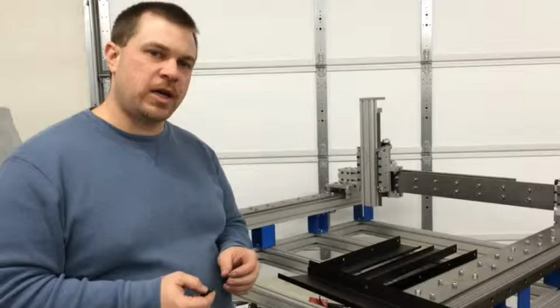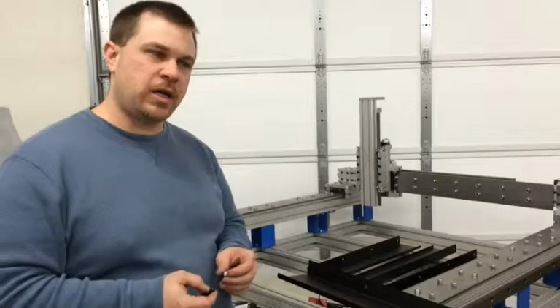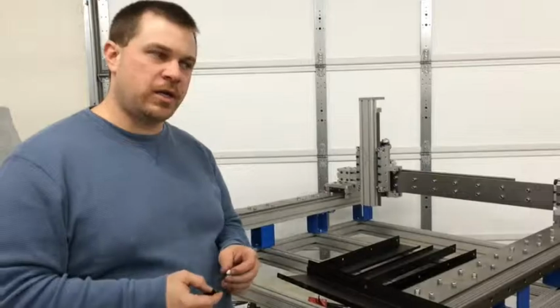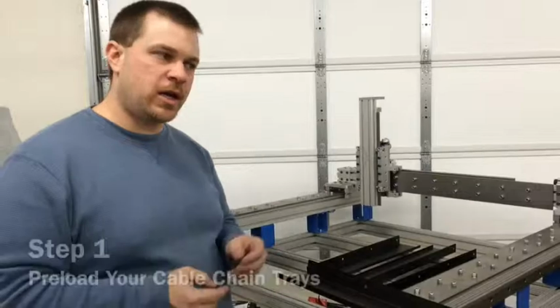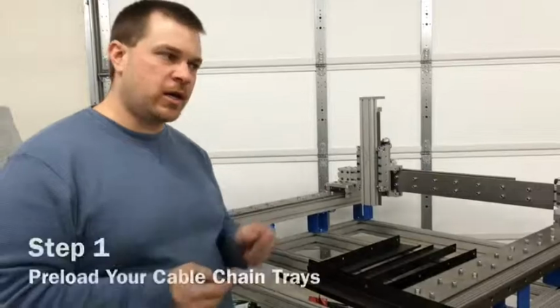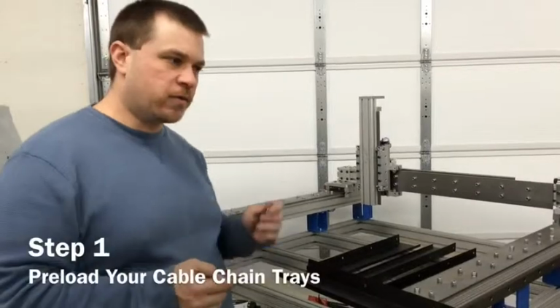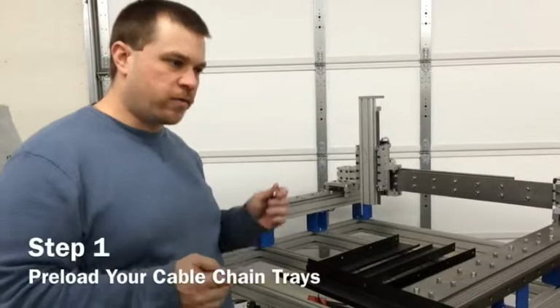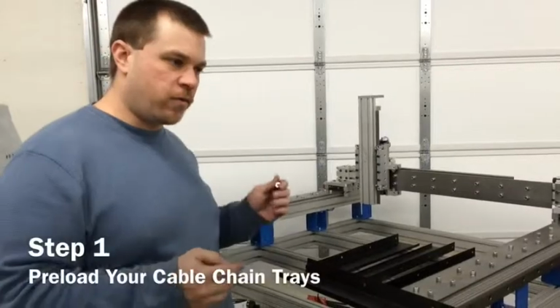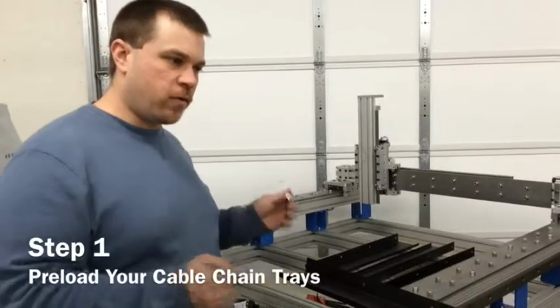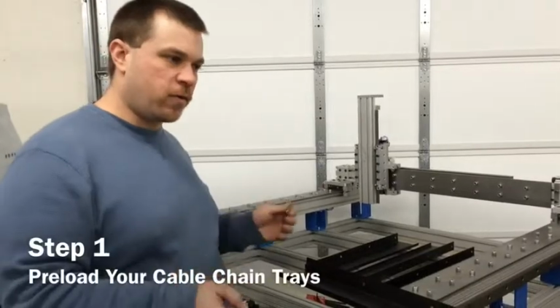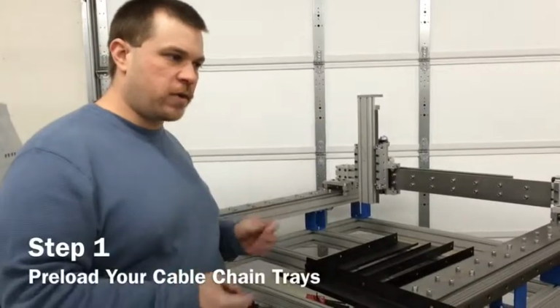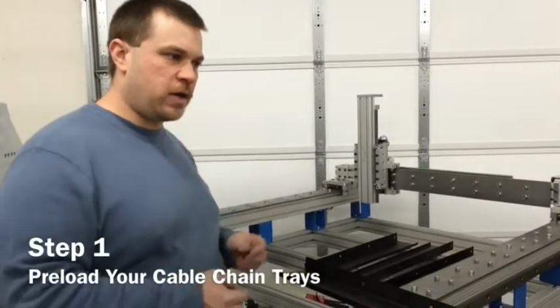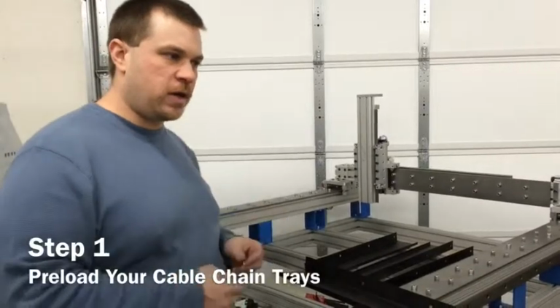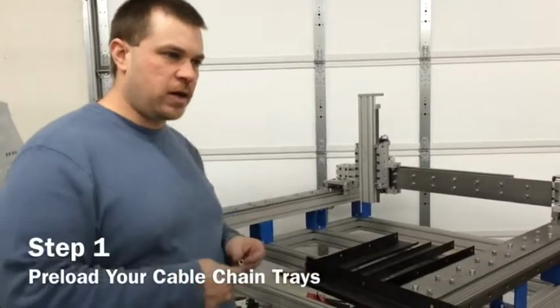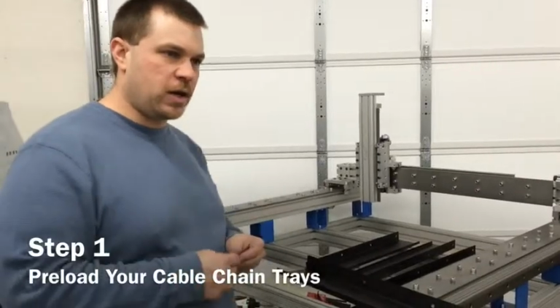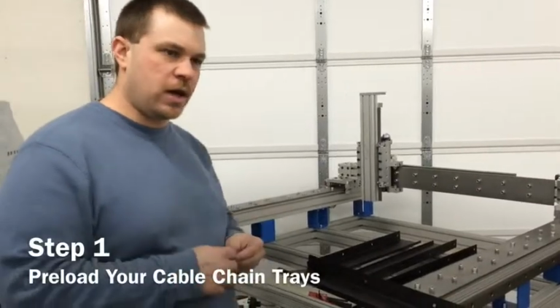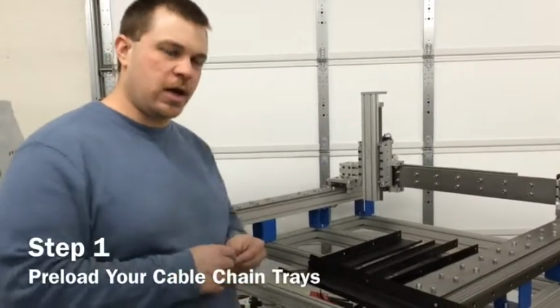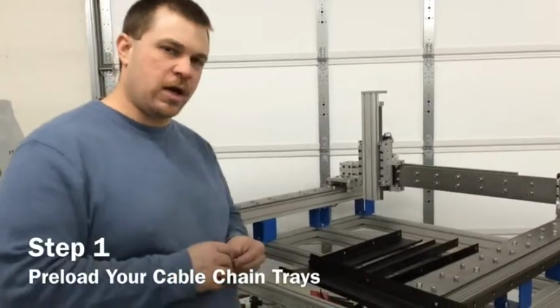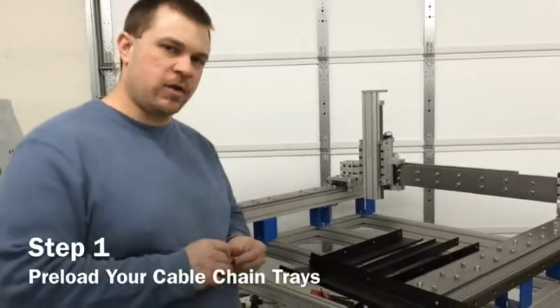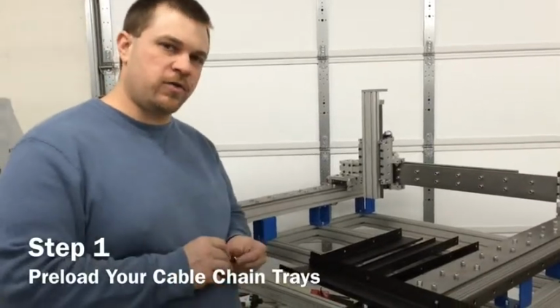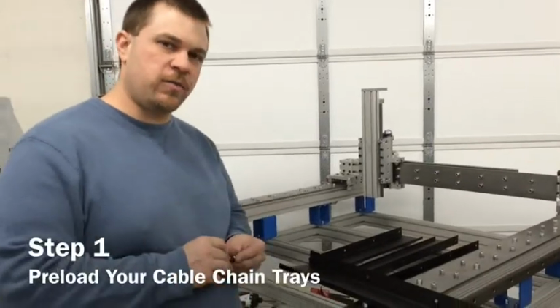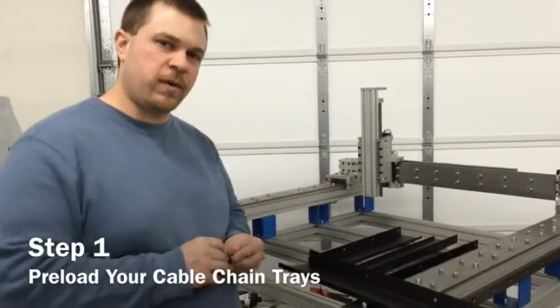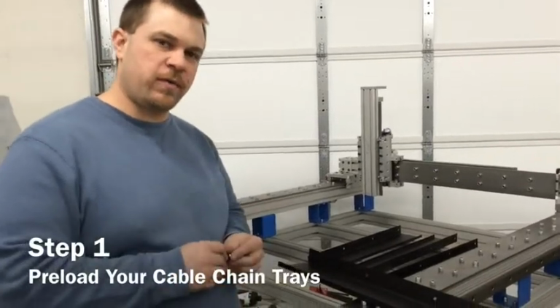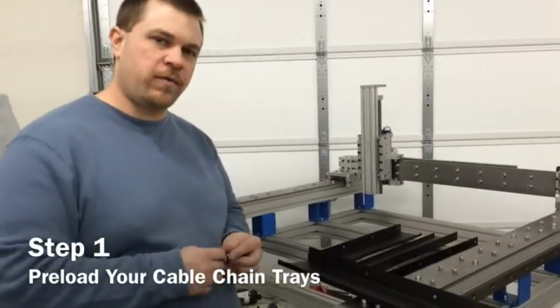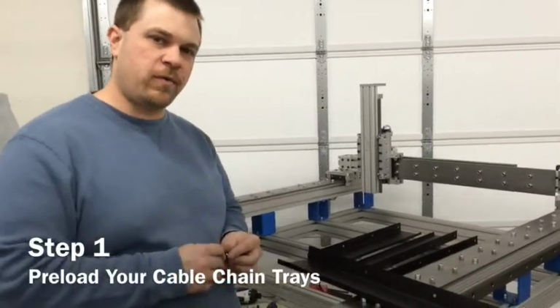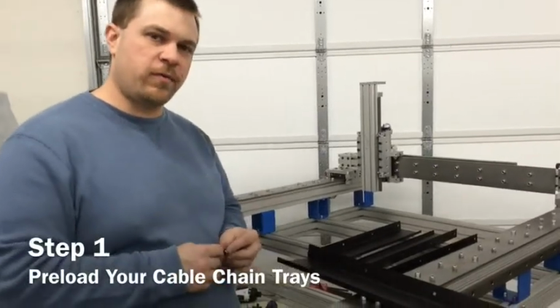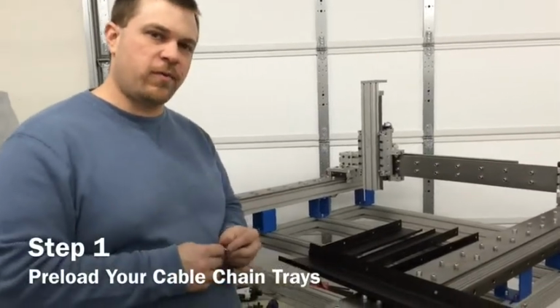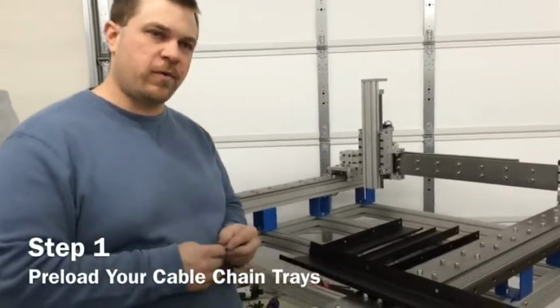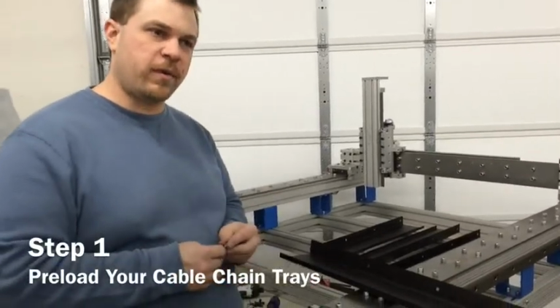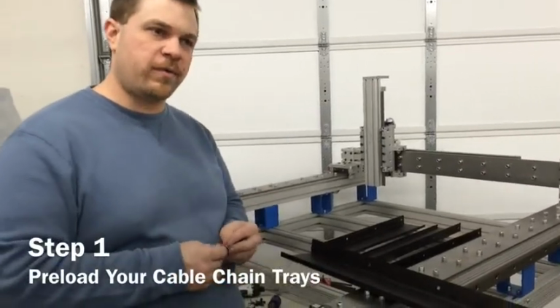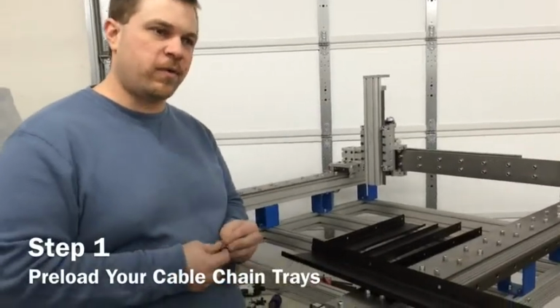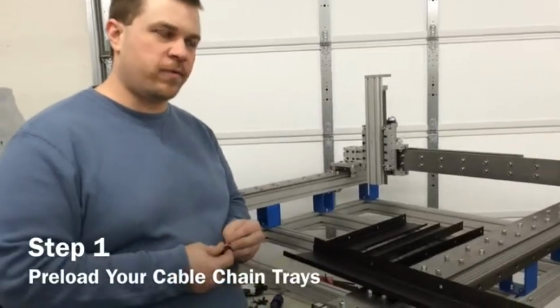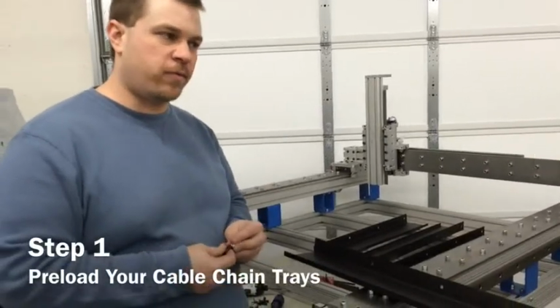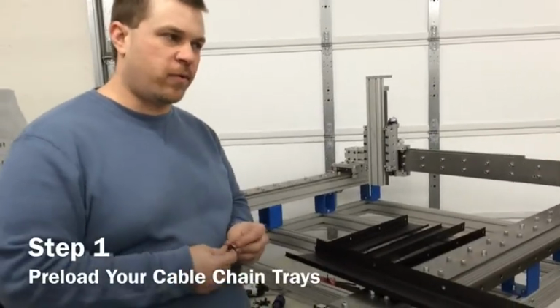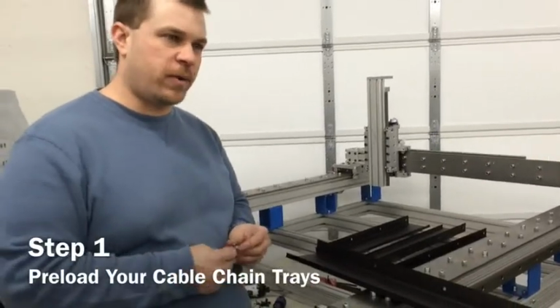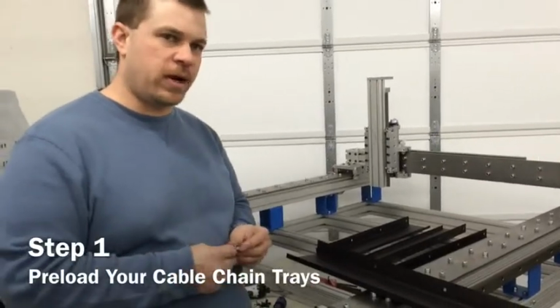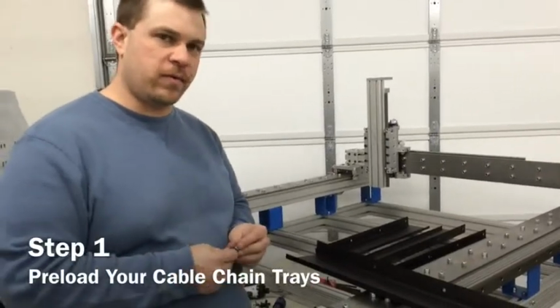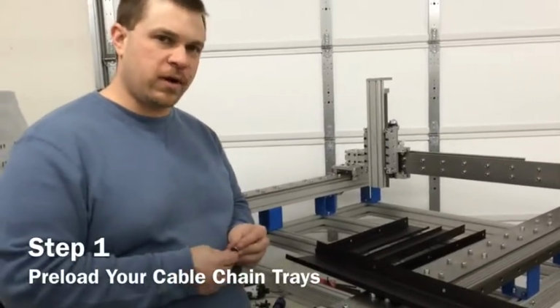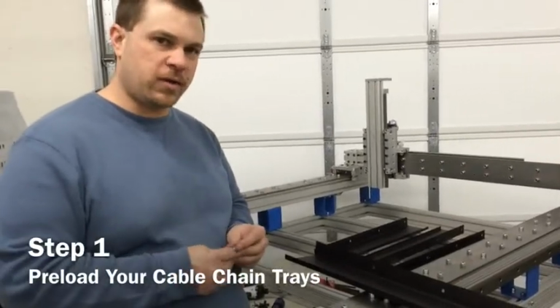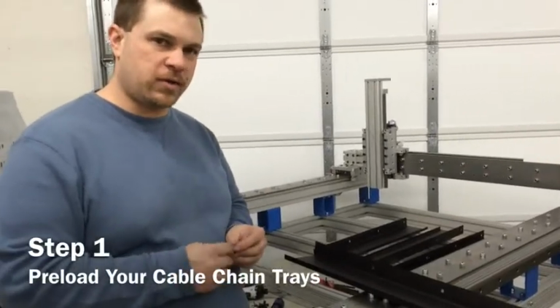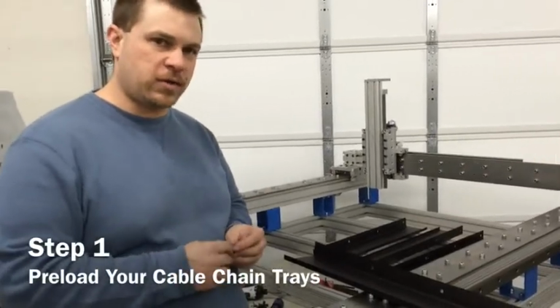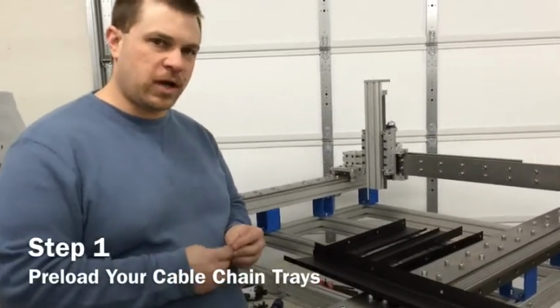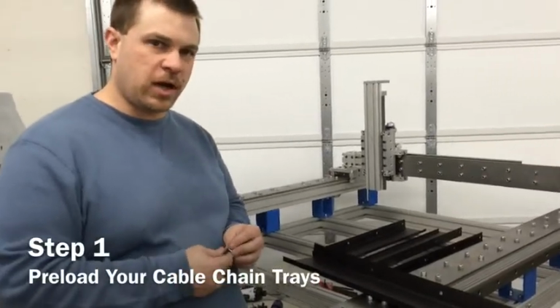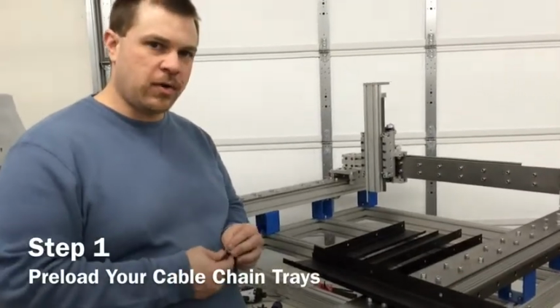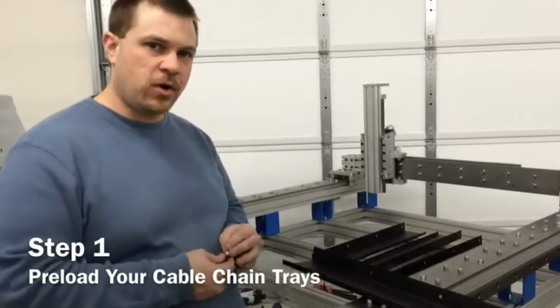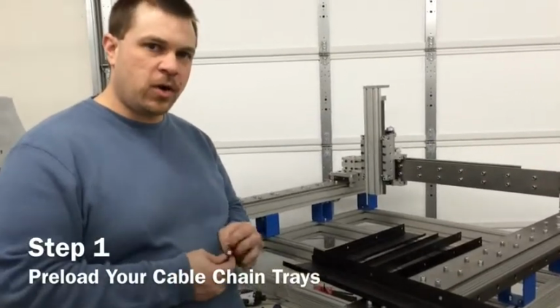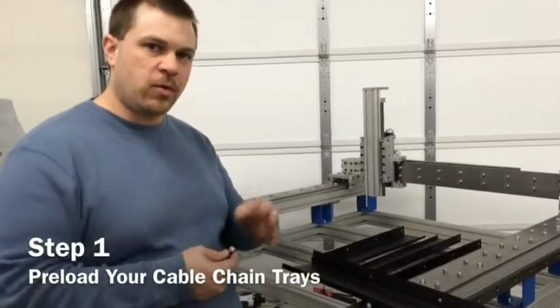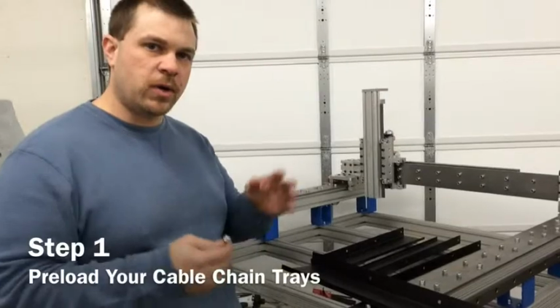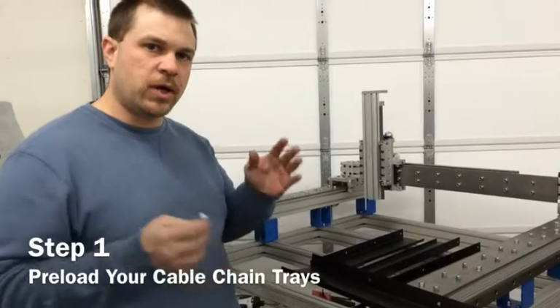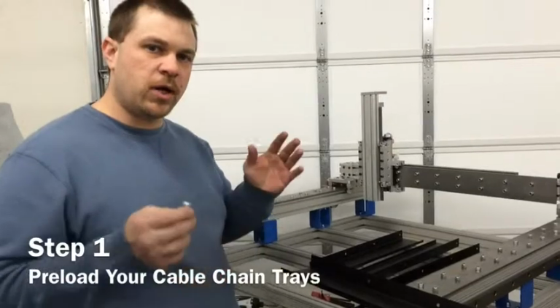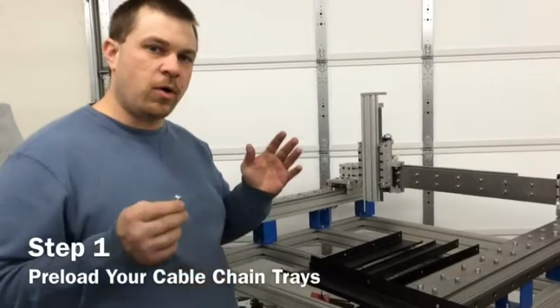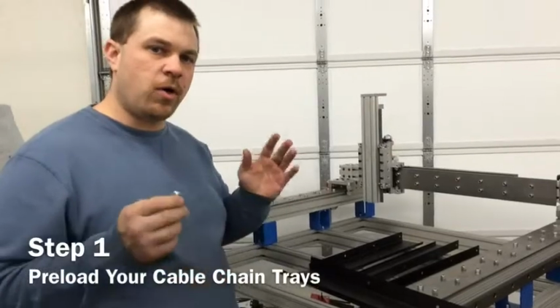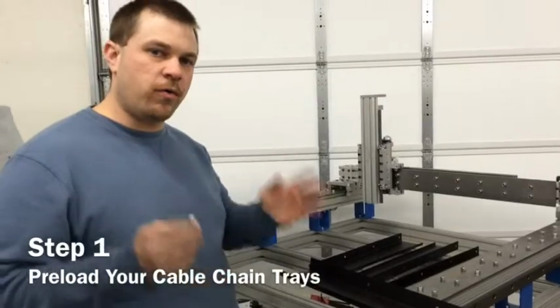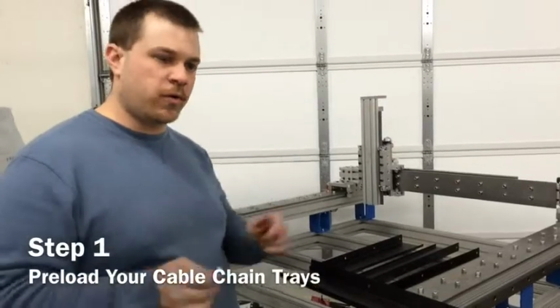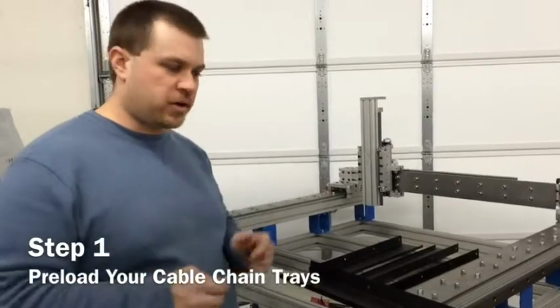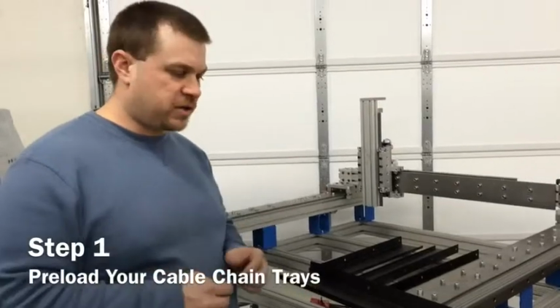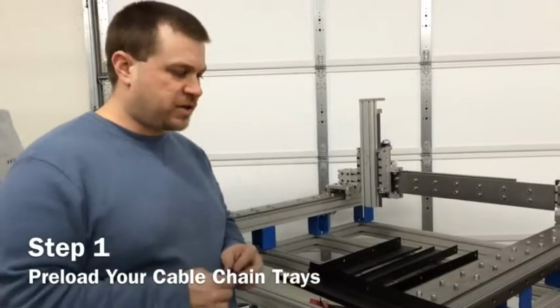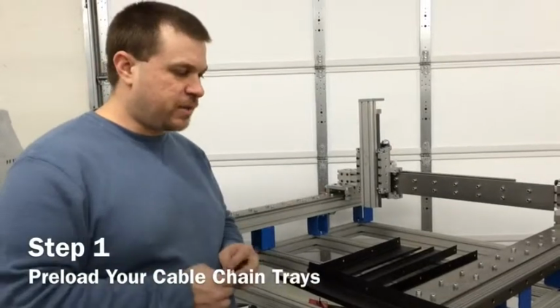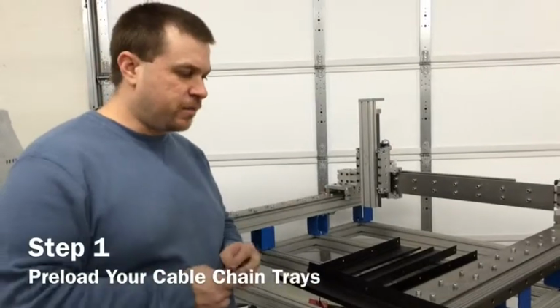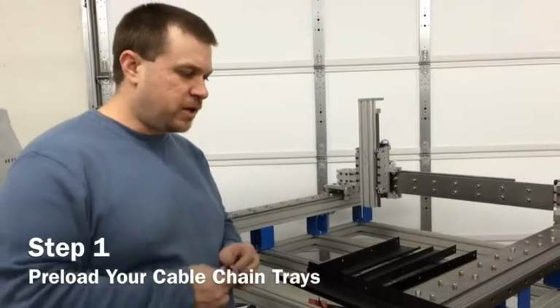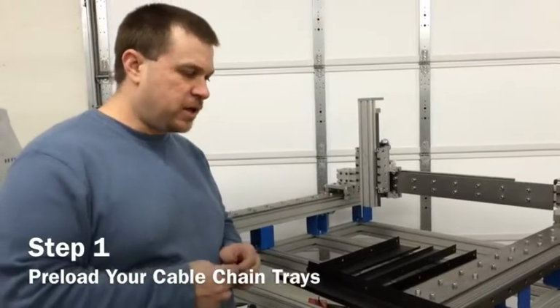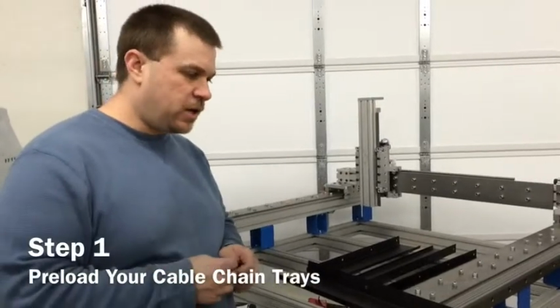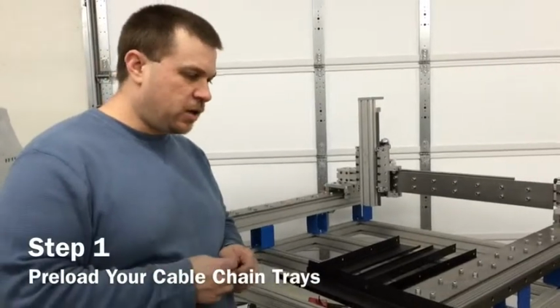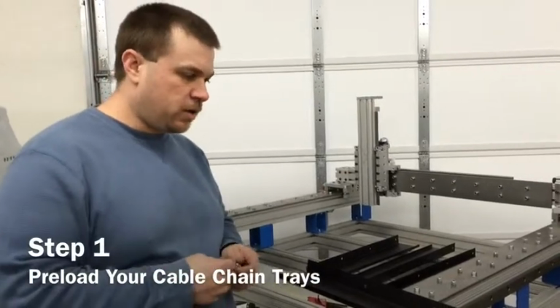This is the main kit for the 2x4, 4x4, and 4x8 routers. We're going to go over assembly here.